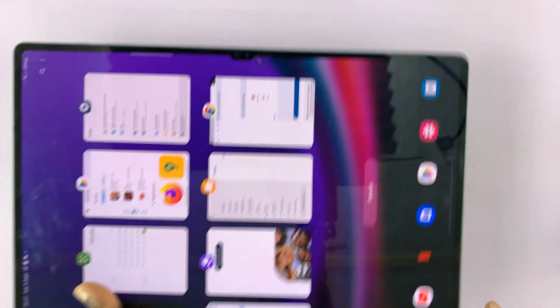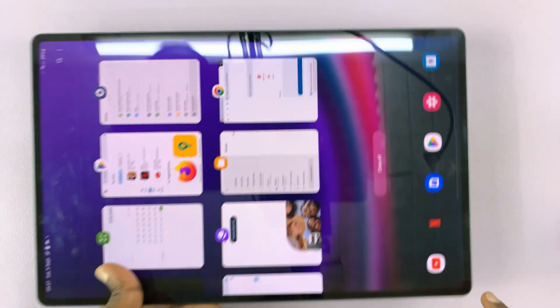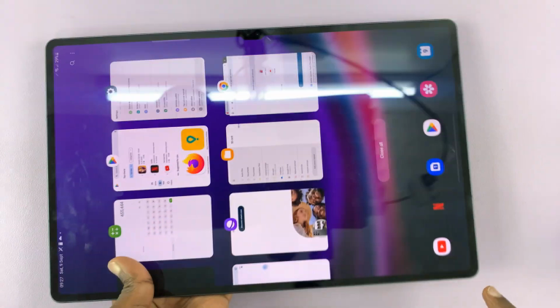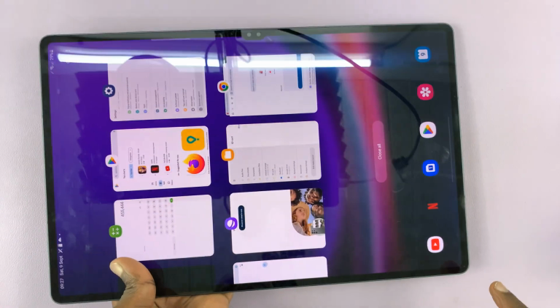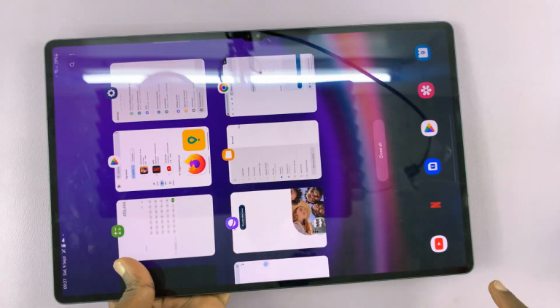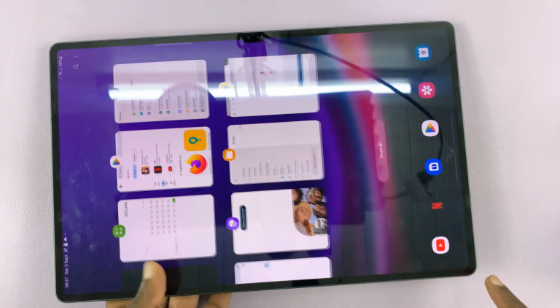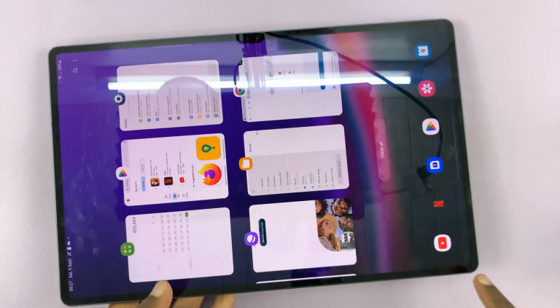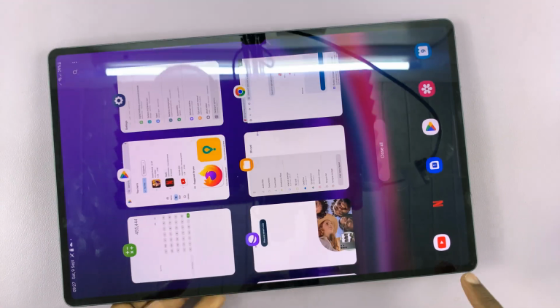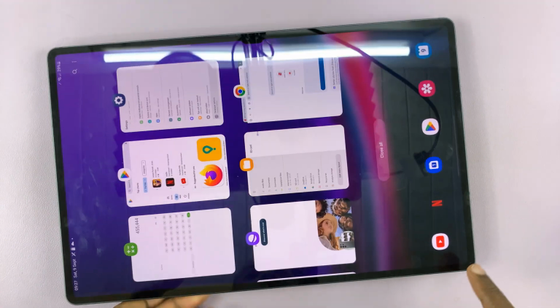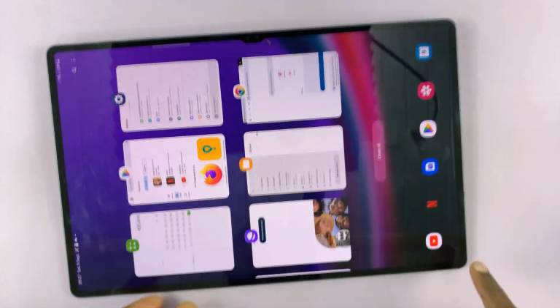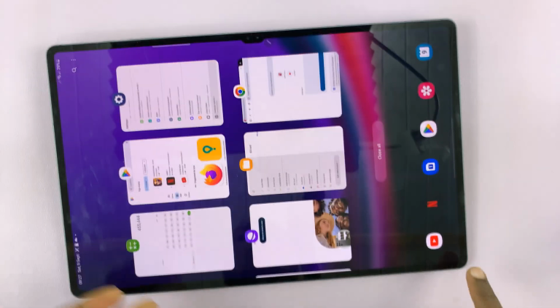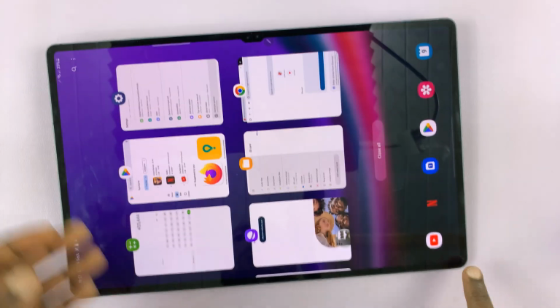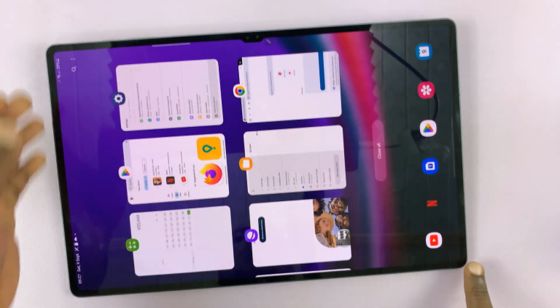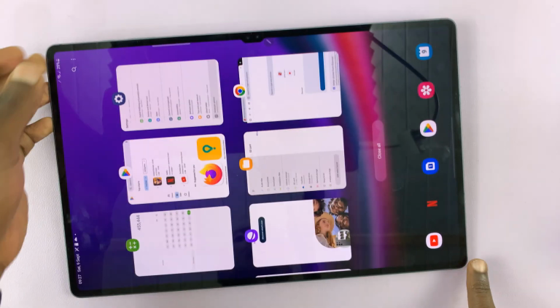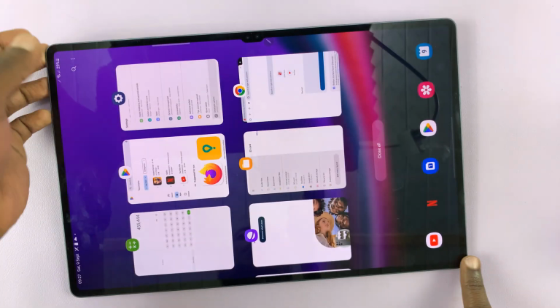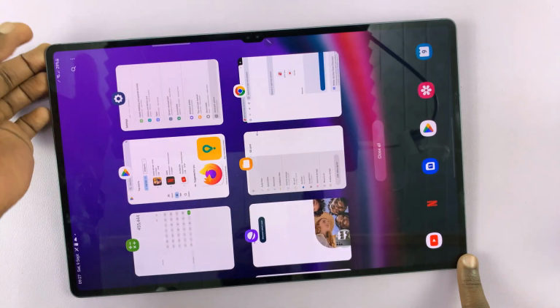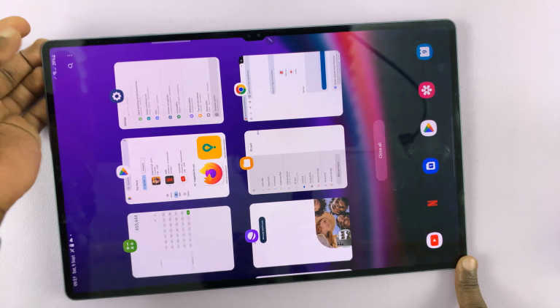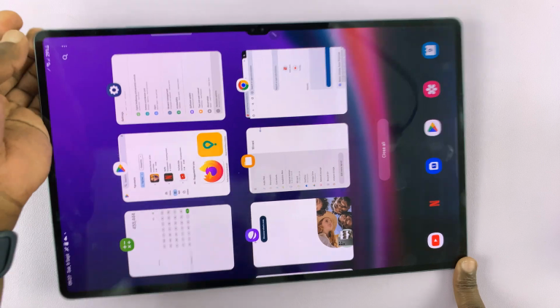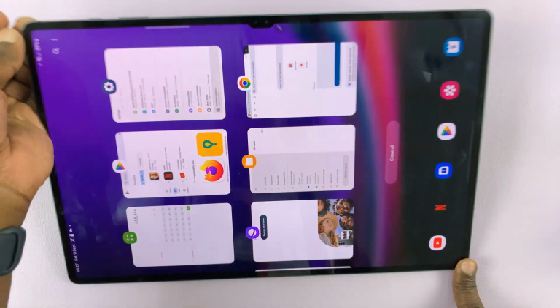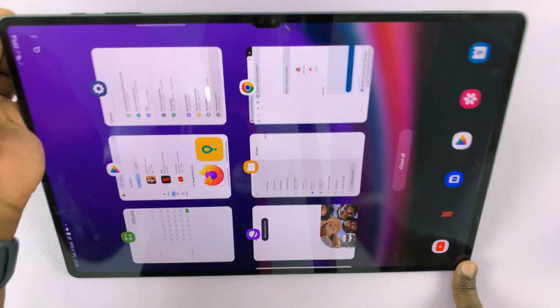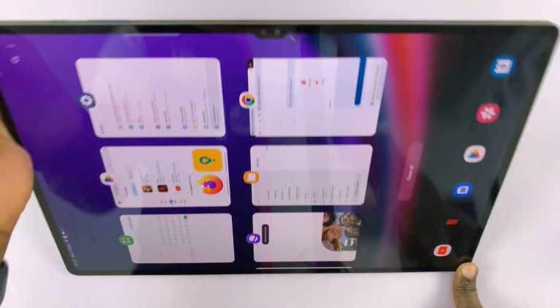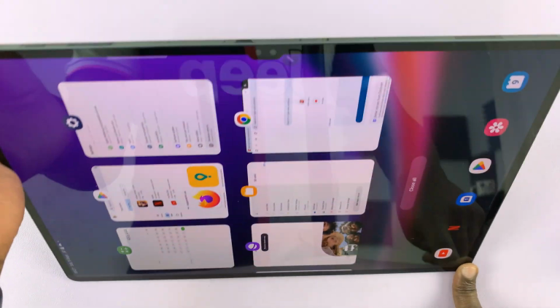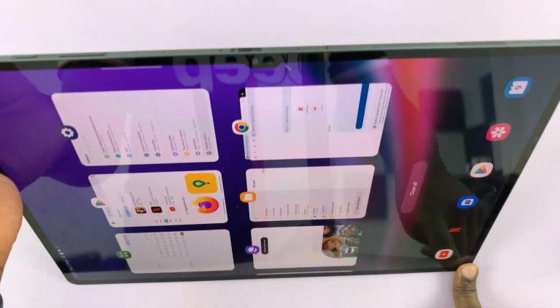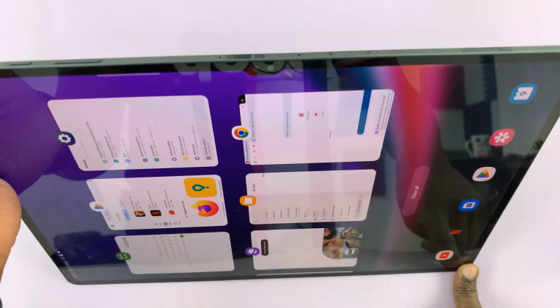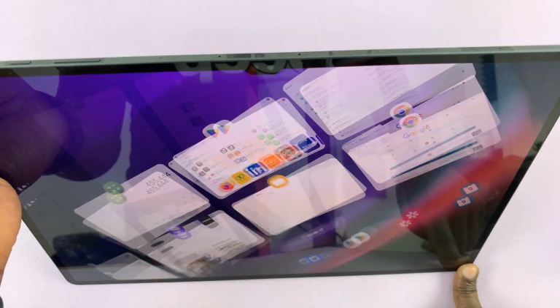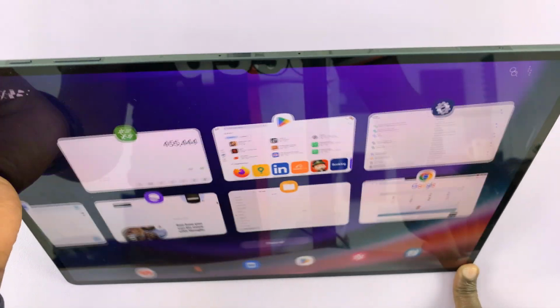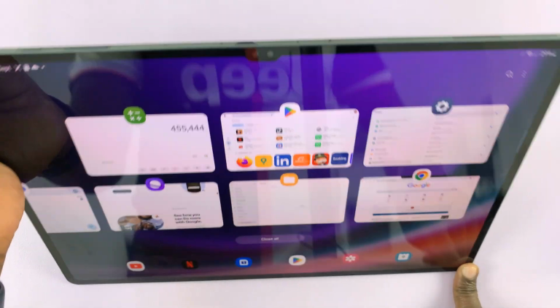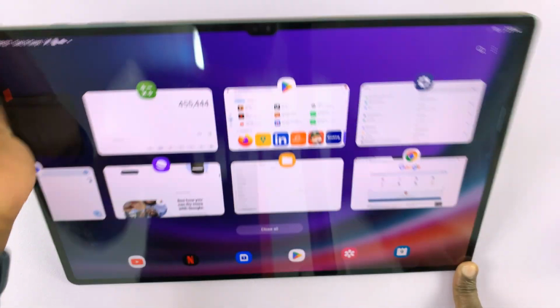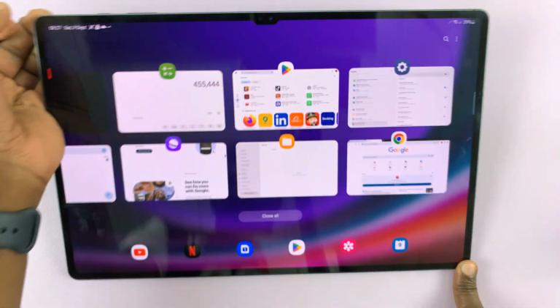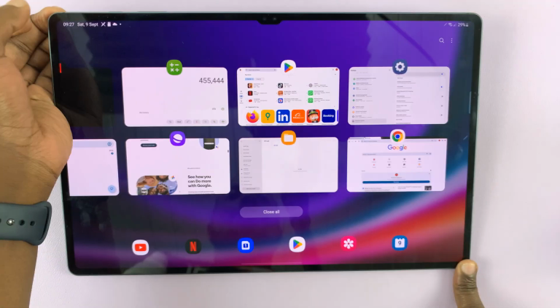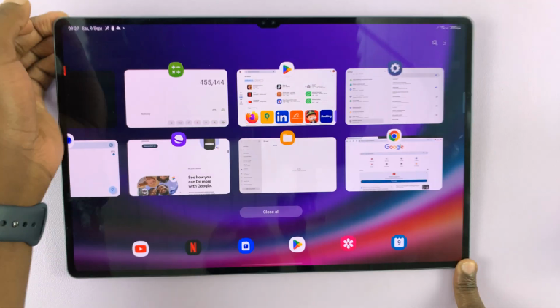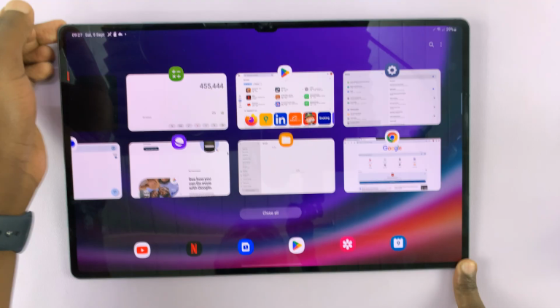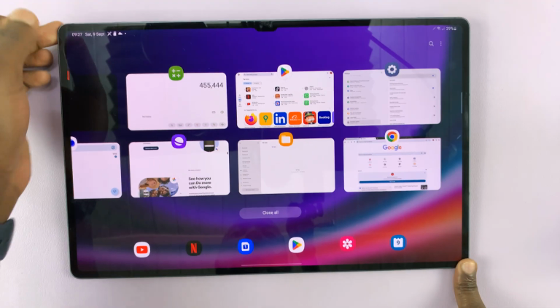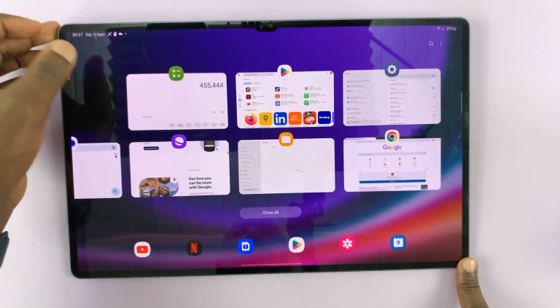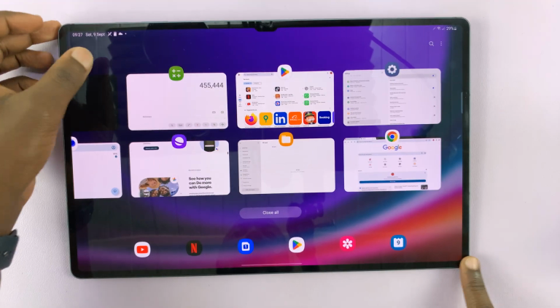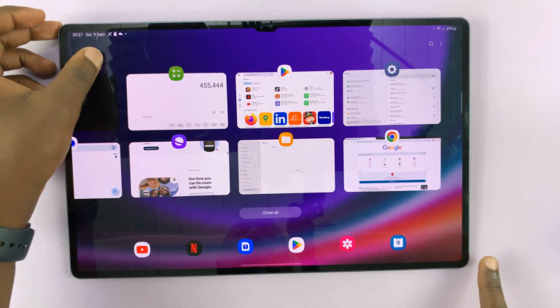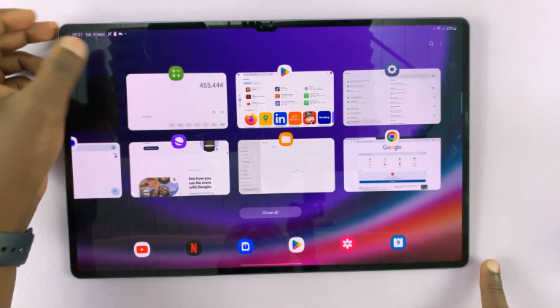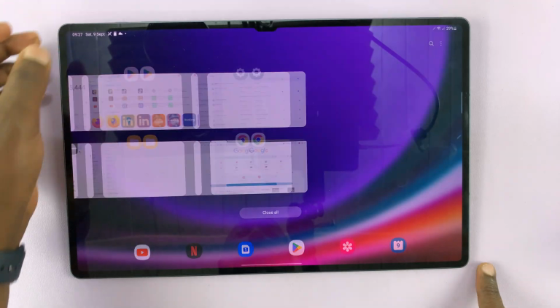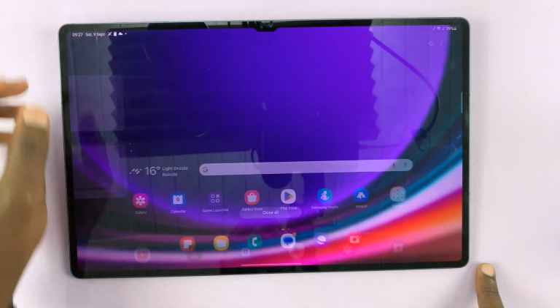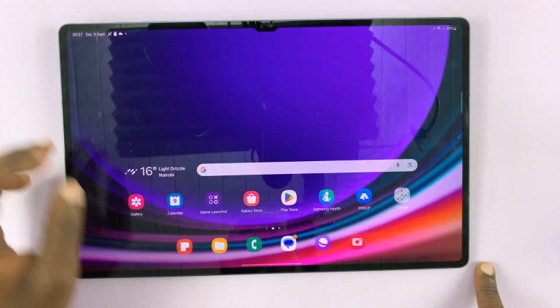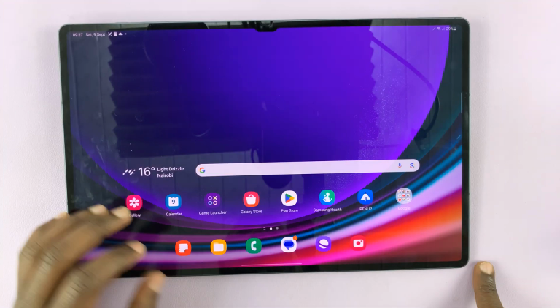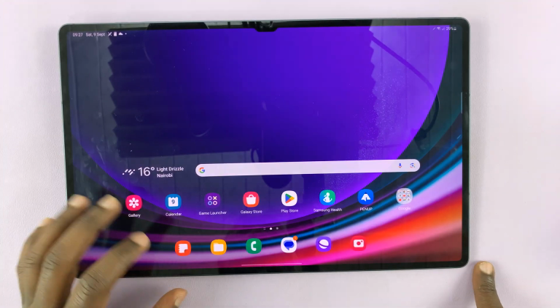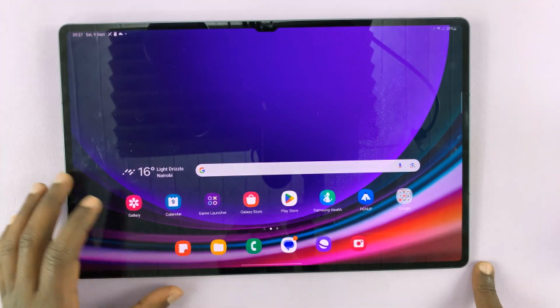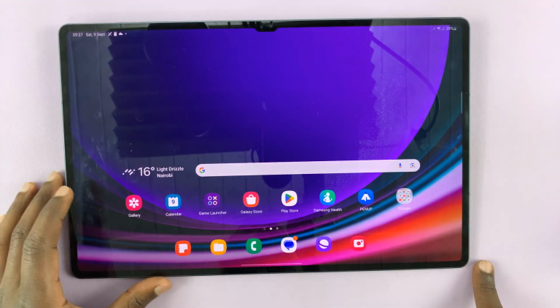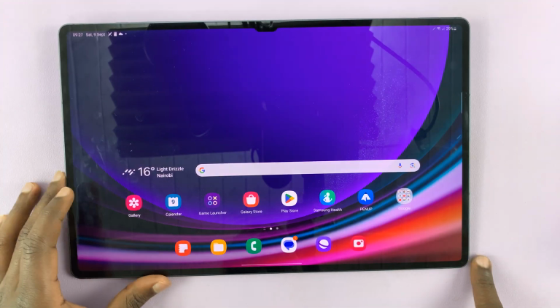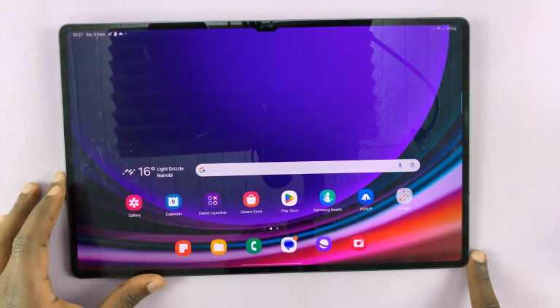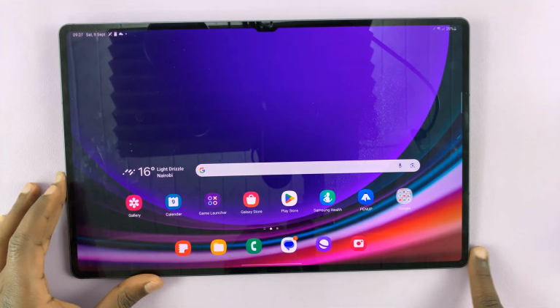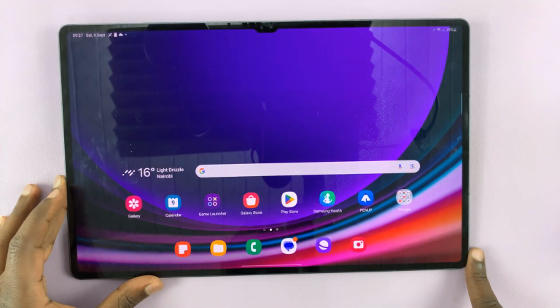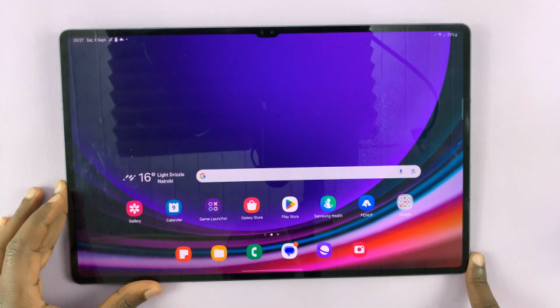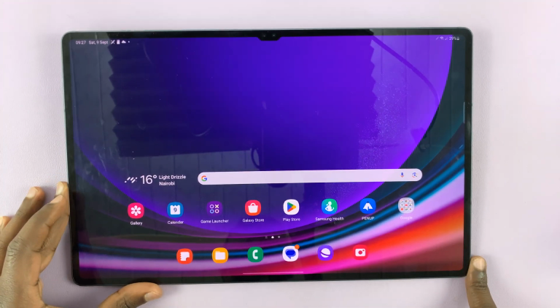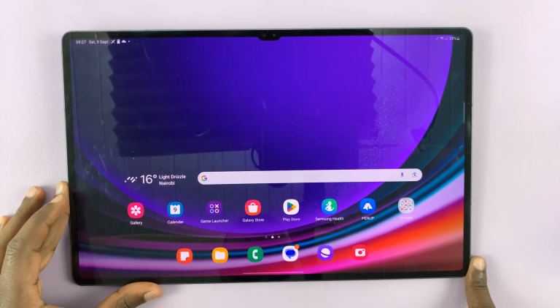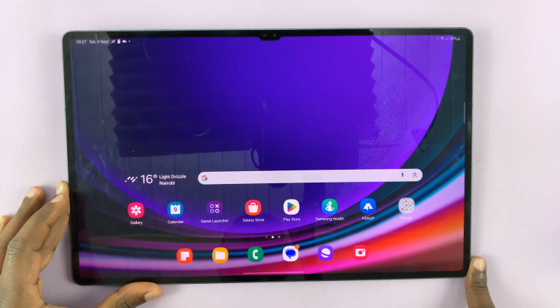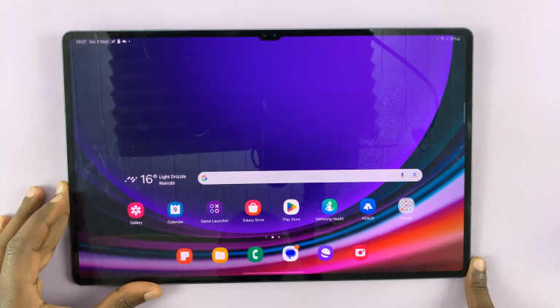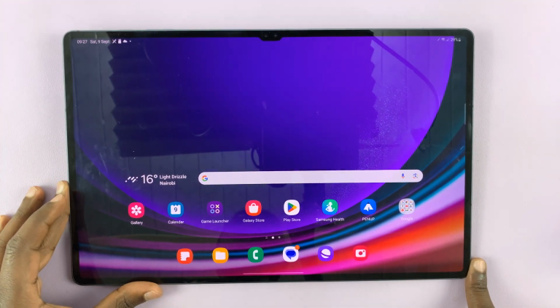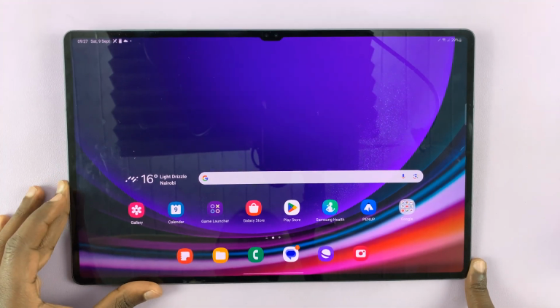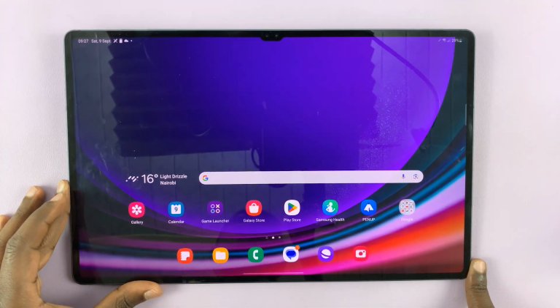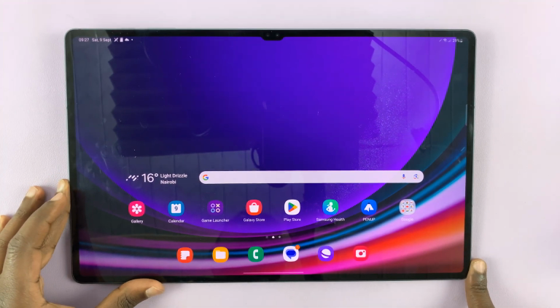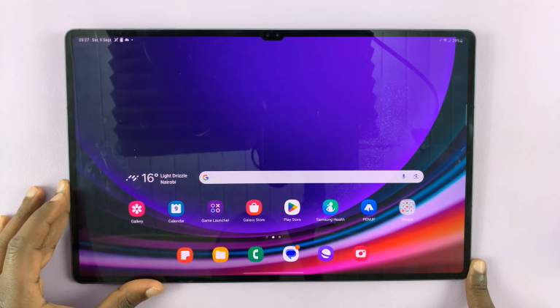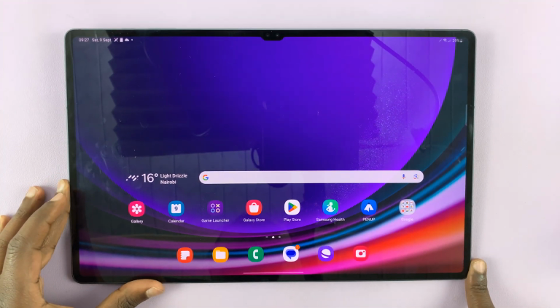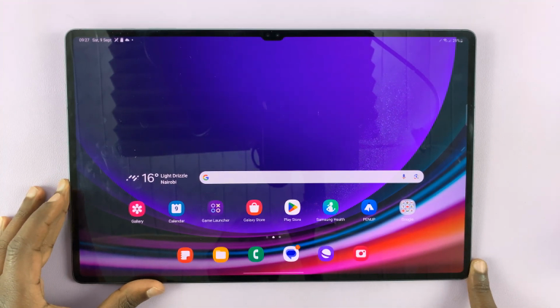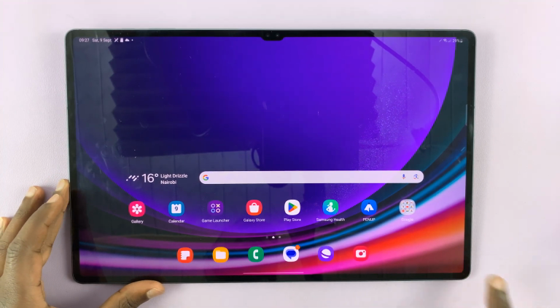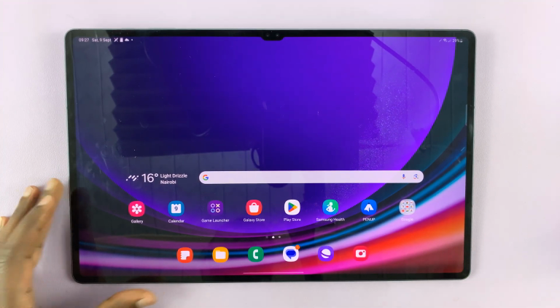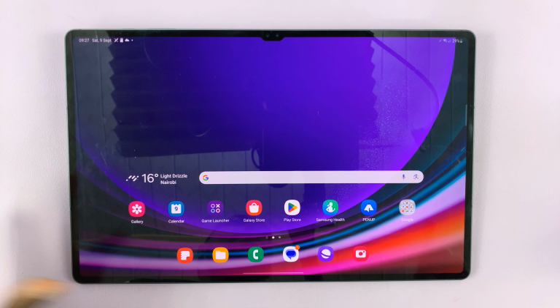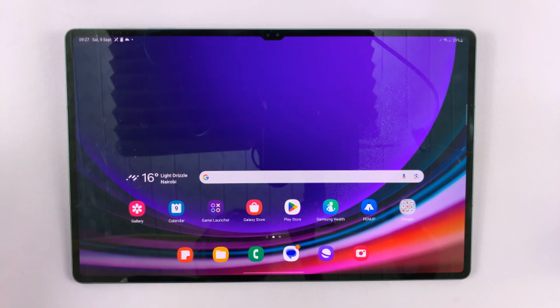Just to confirm, we do not have a 3.5mm headphone jack on this tablet. Thanks for watching, and good luck.